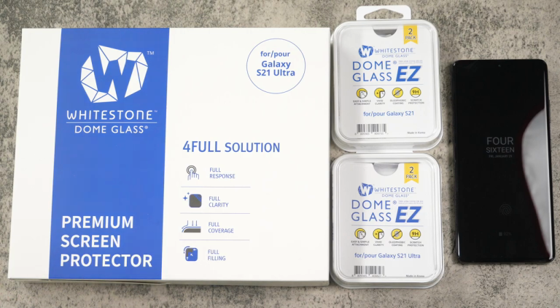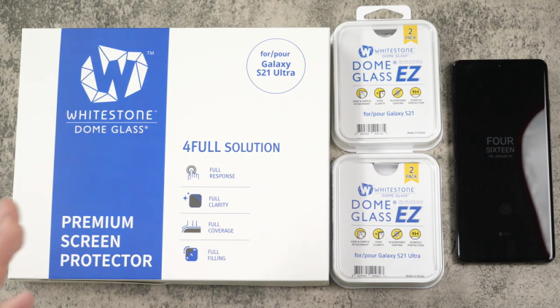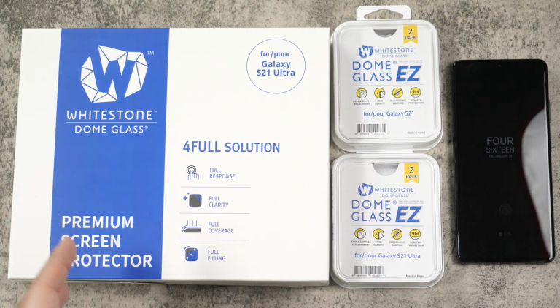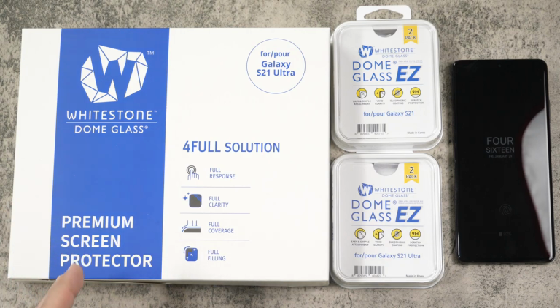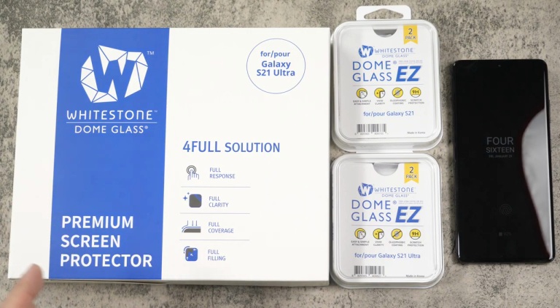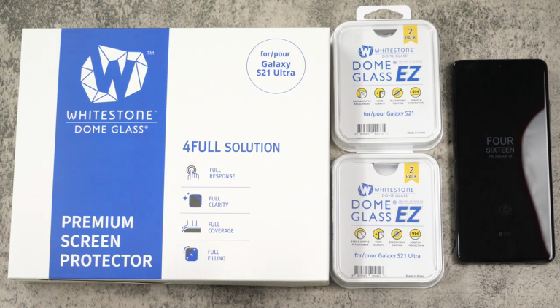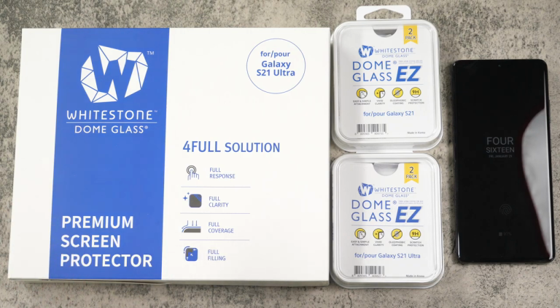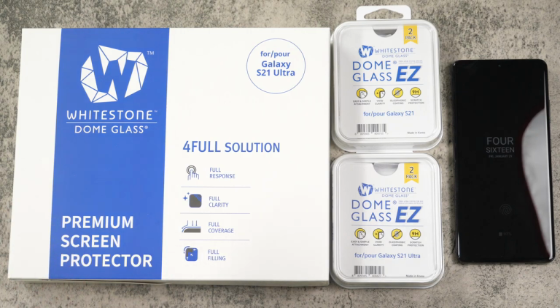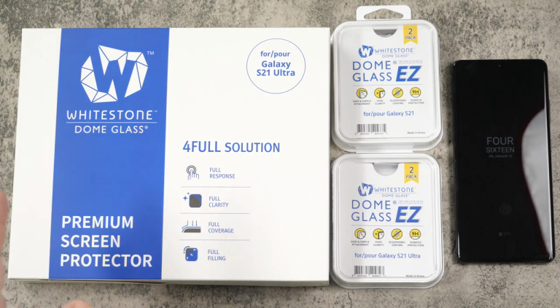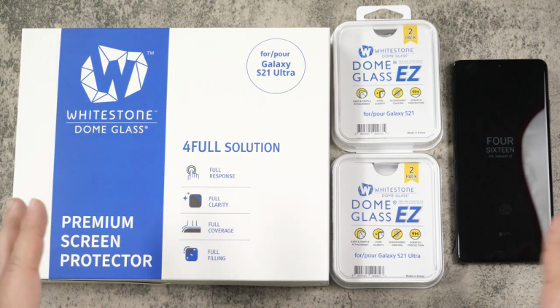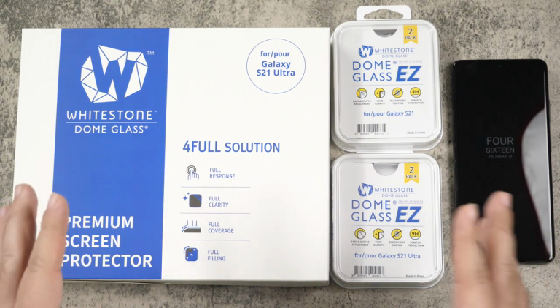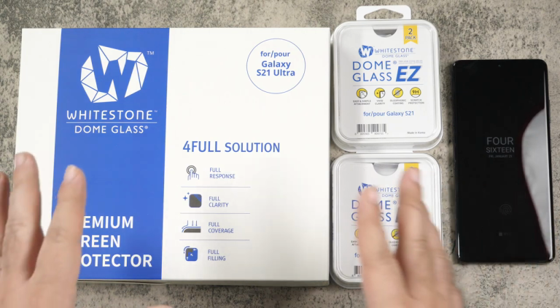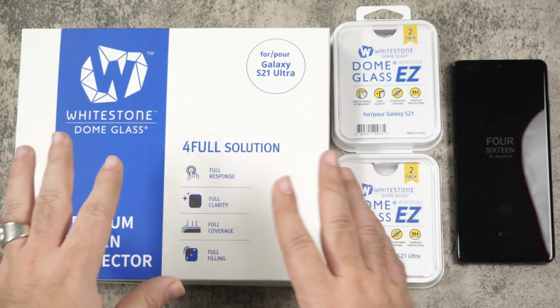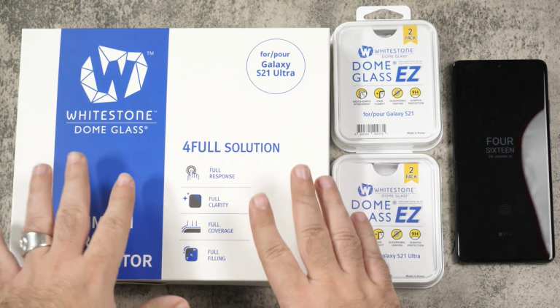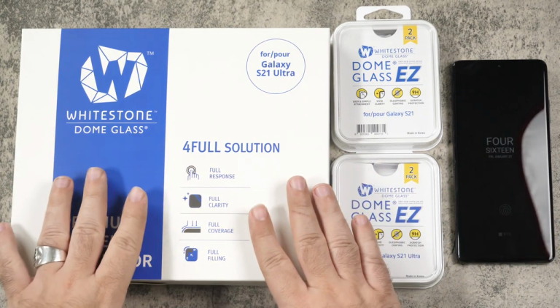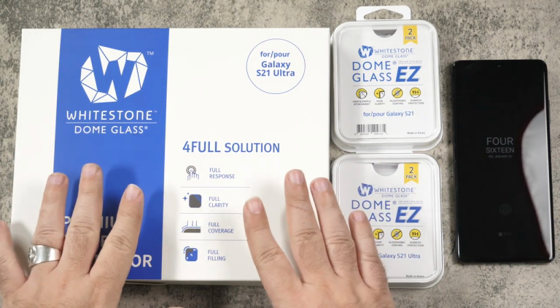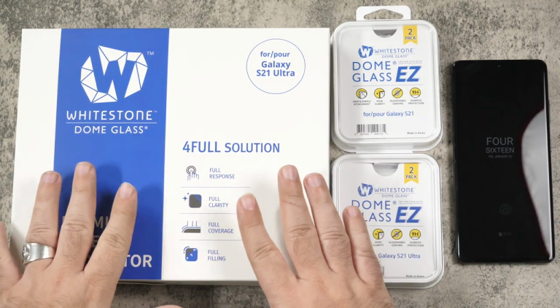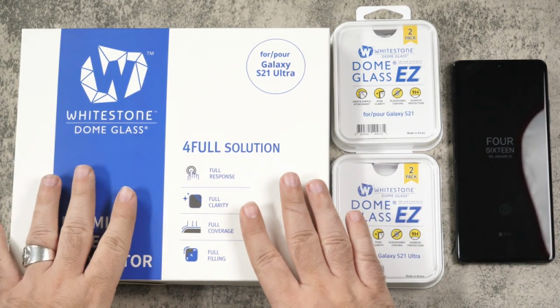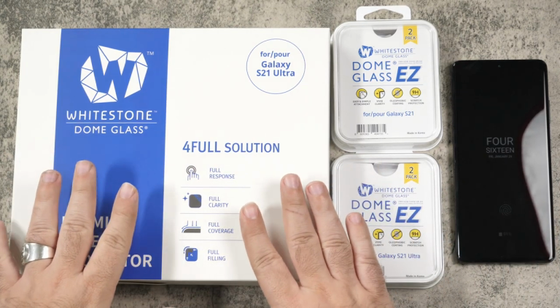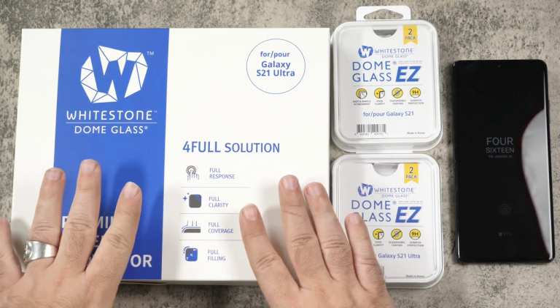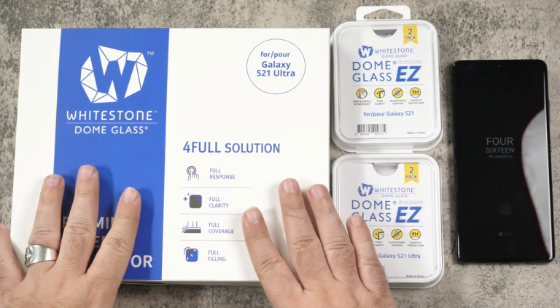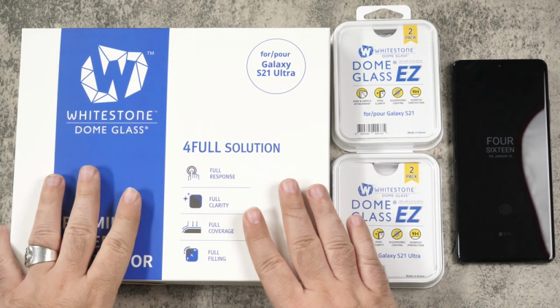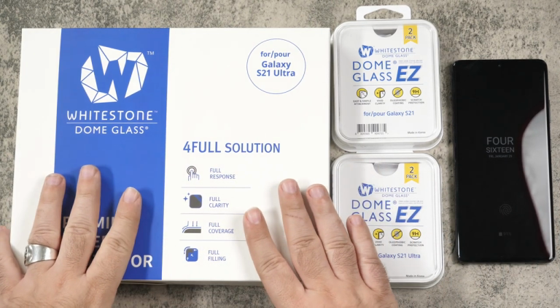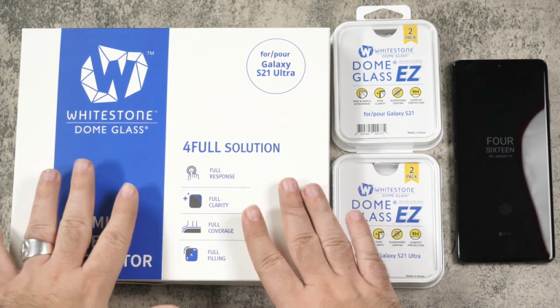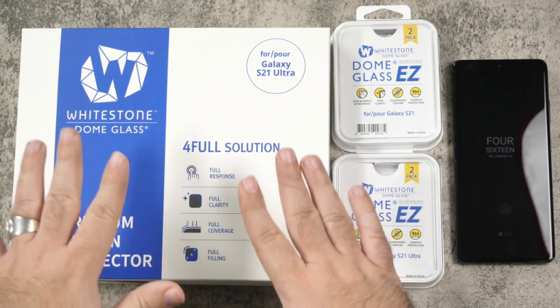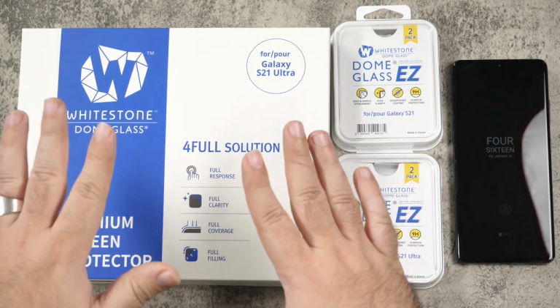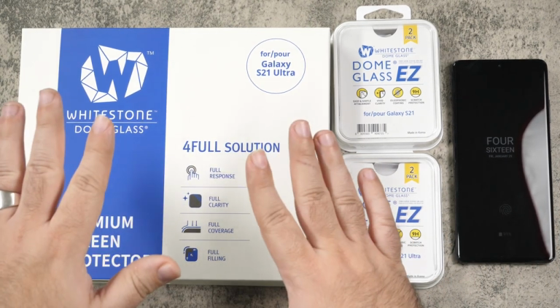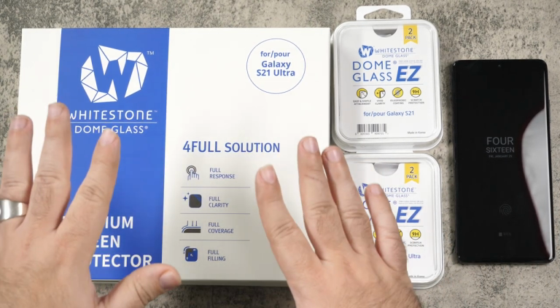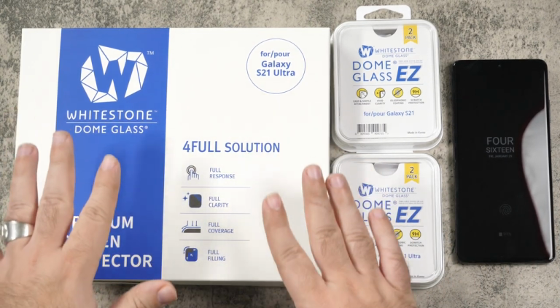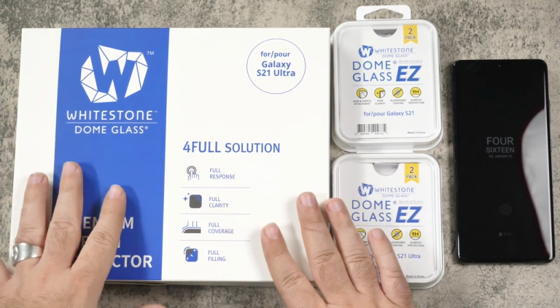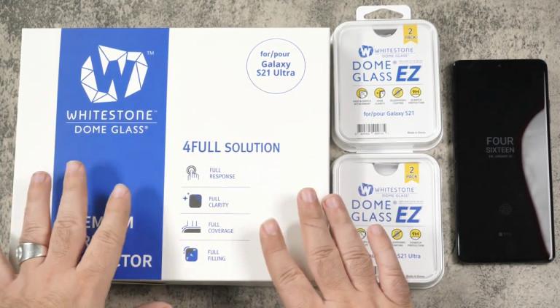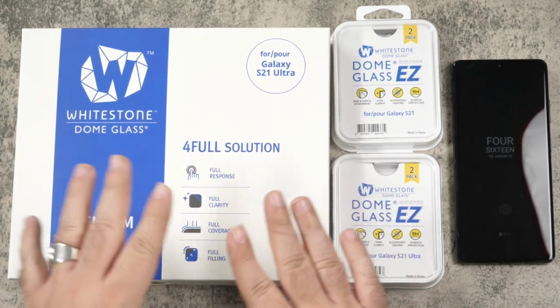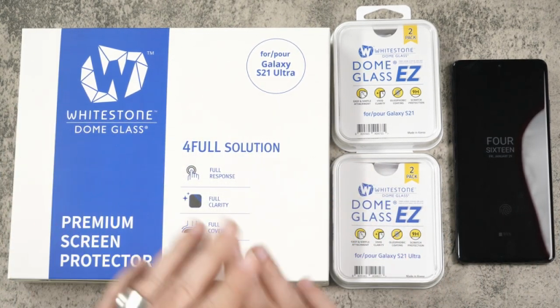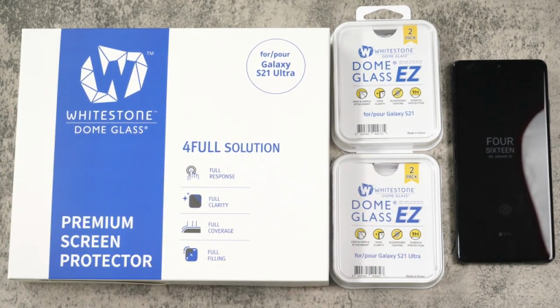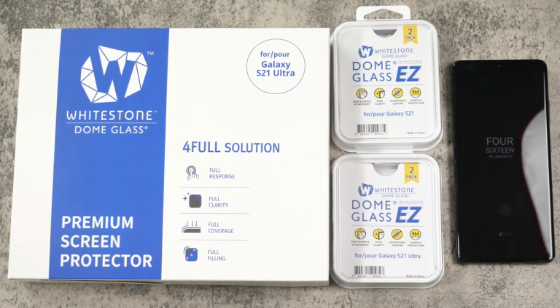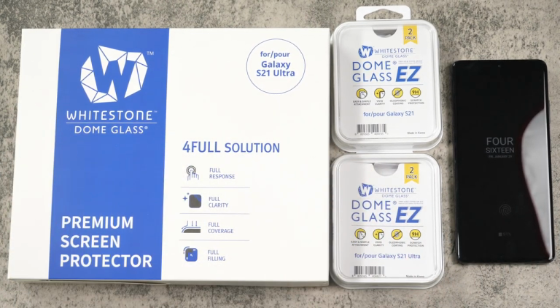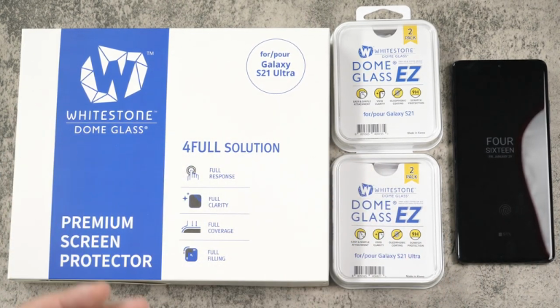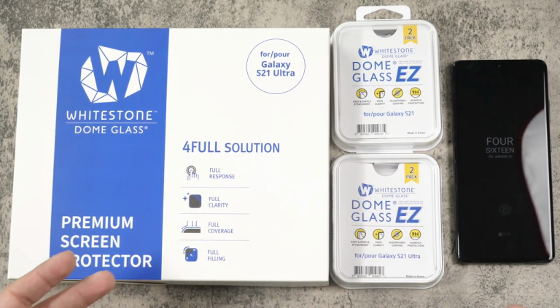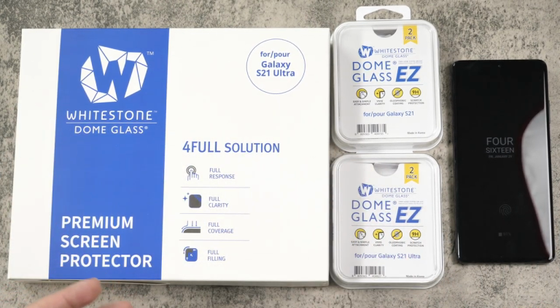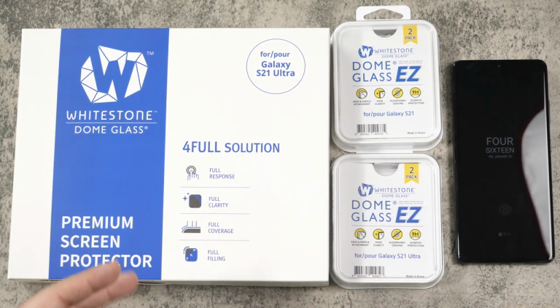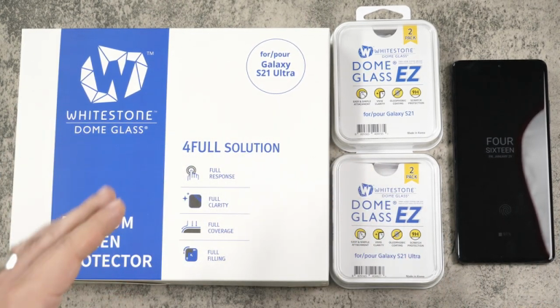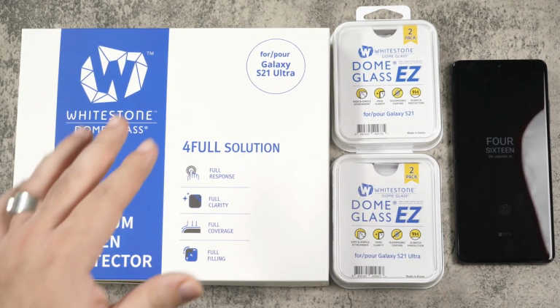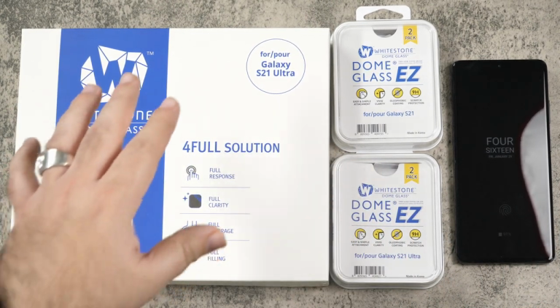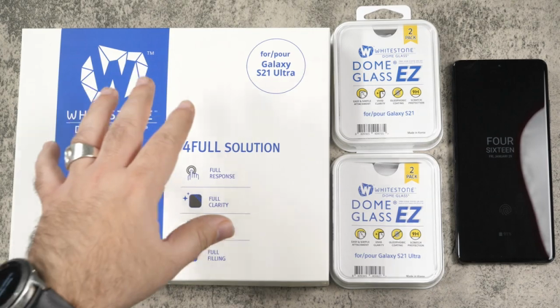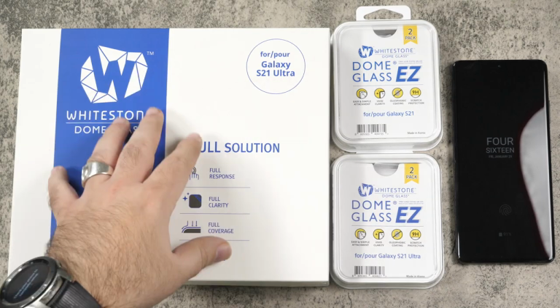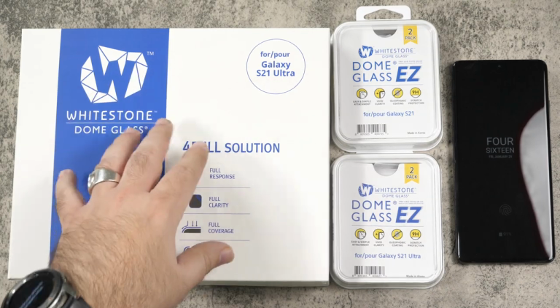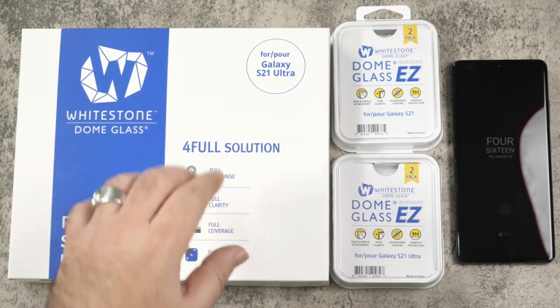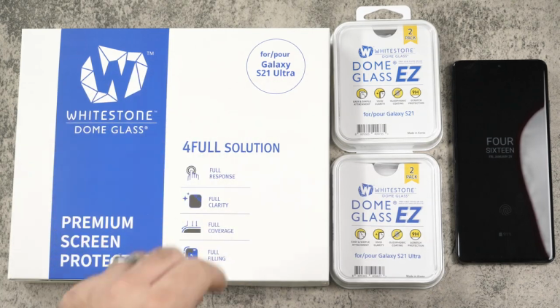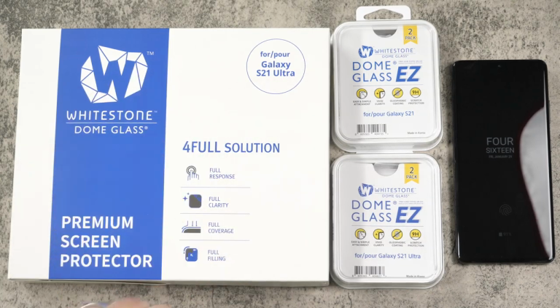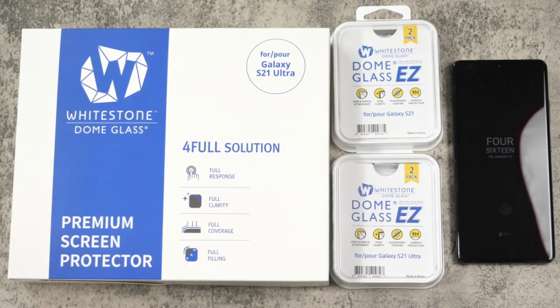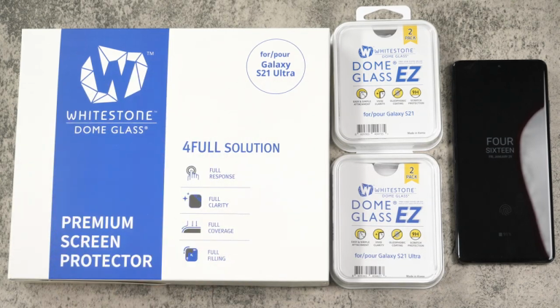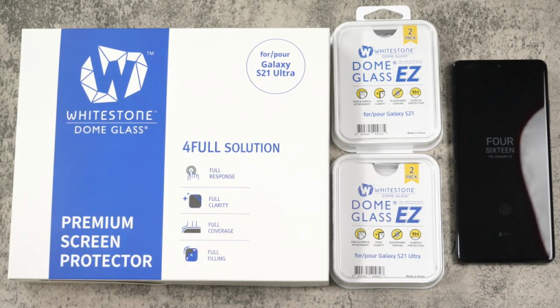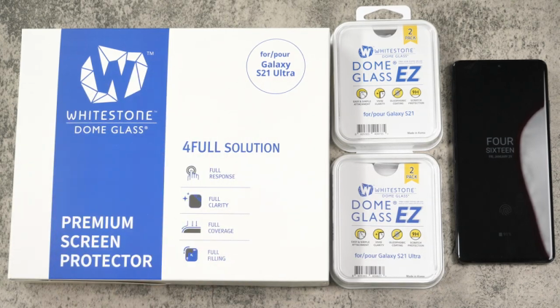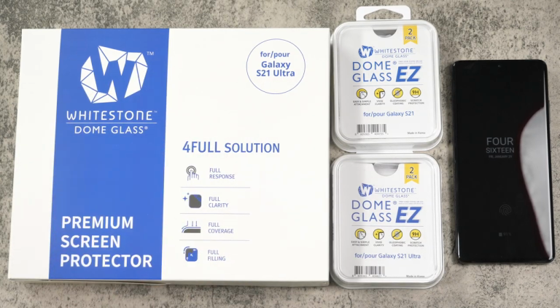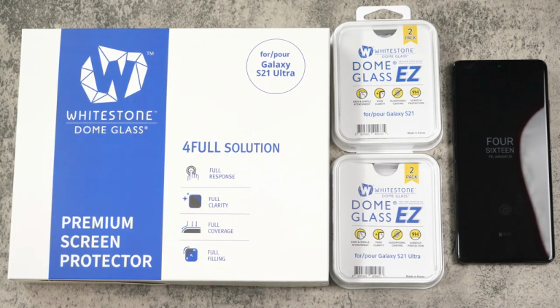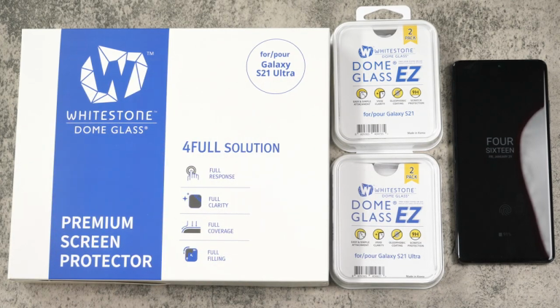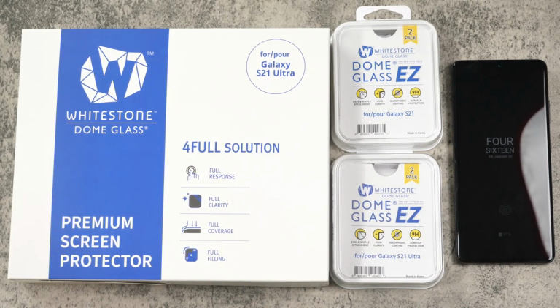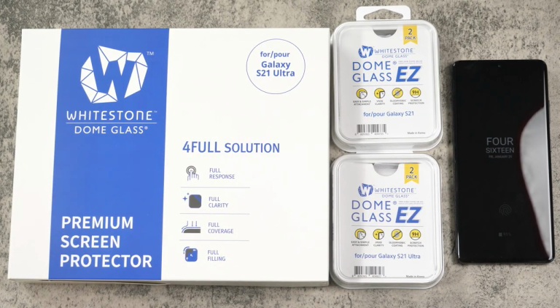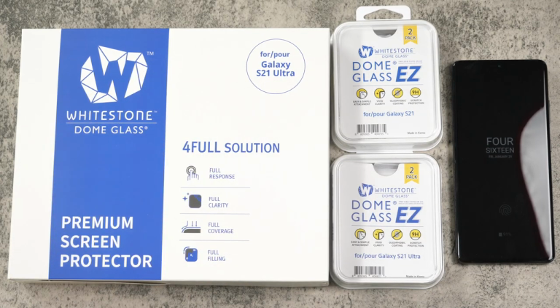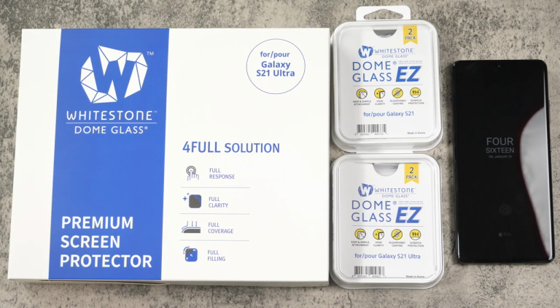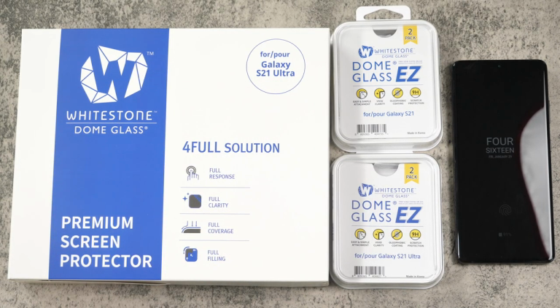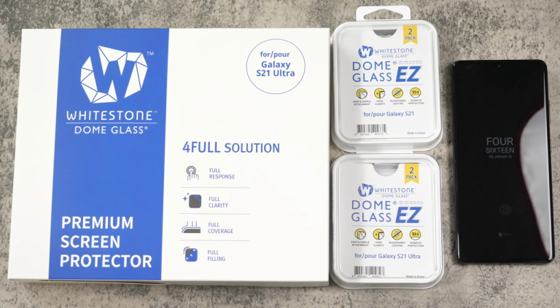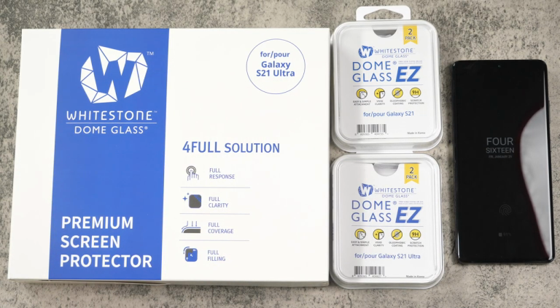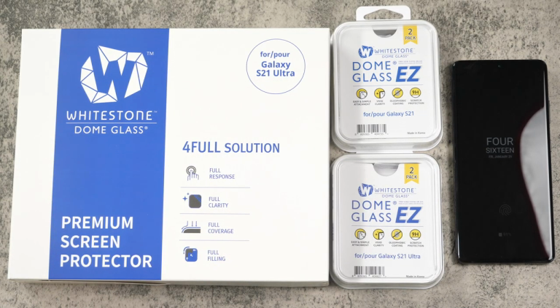They do have a step-by-step instruction if you want to install it yourself. Now let's get to it.